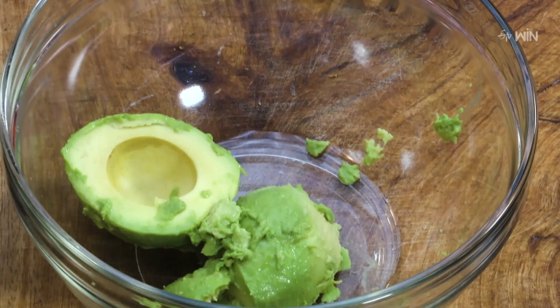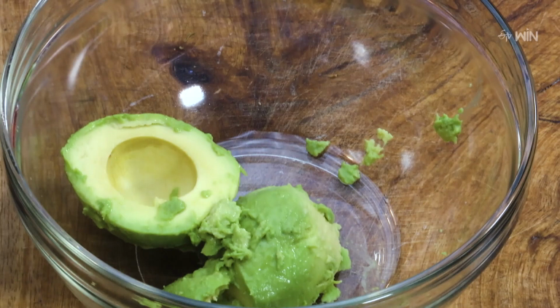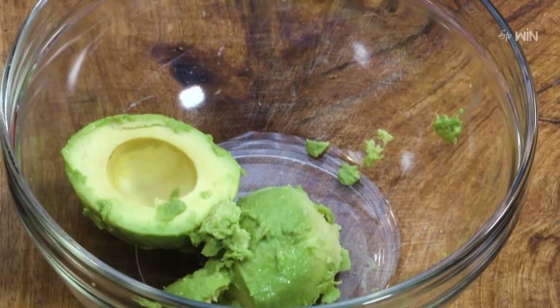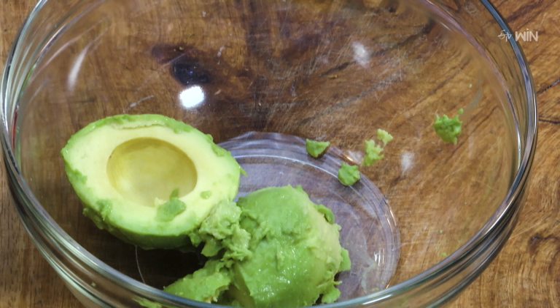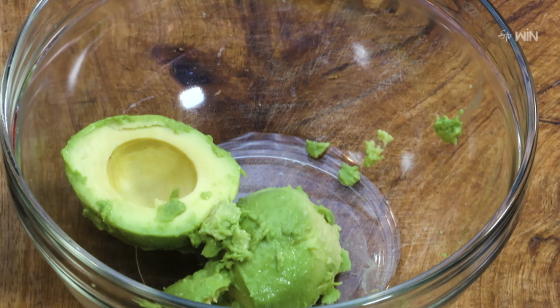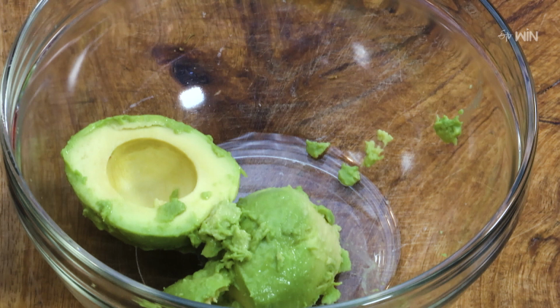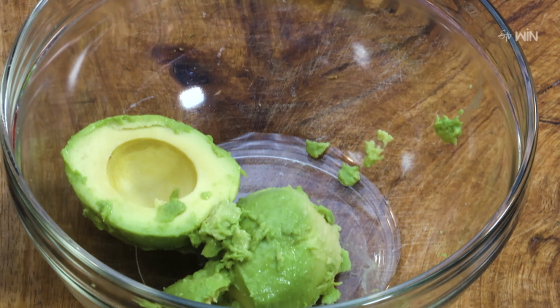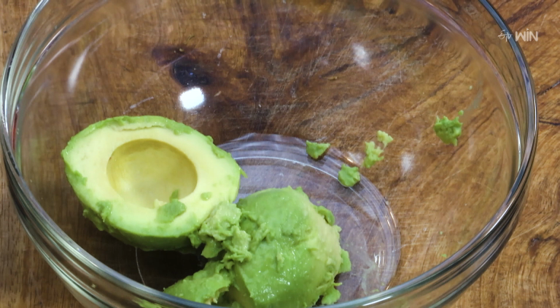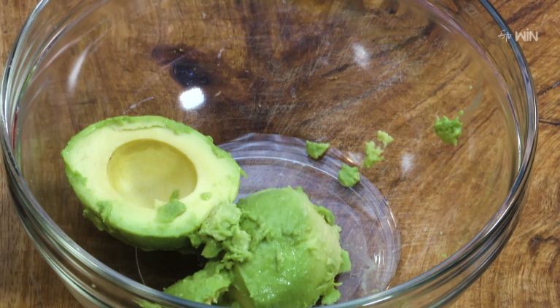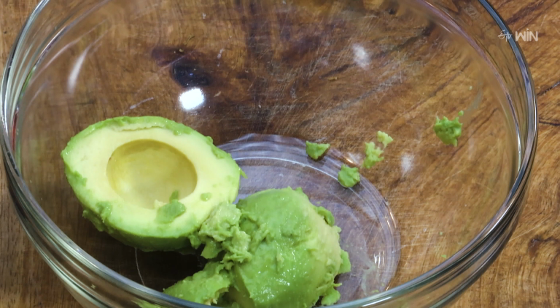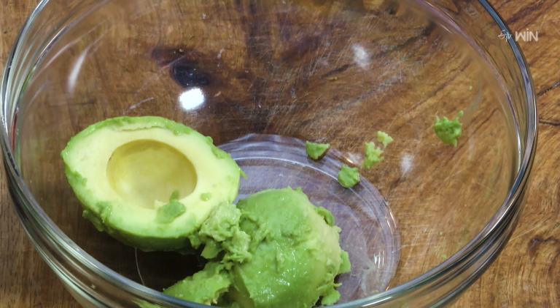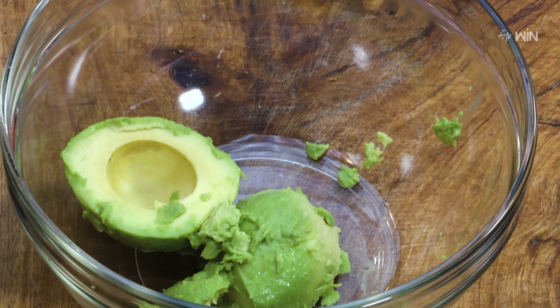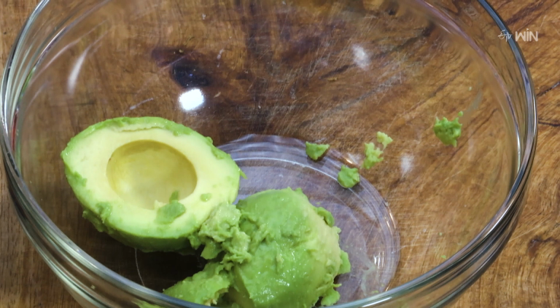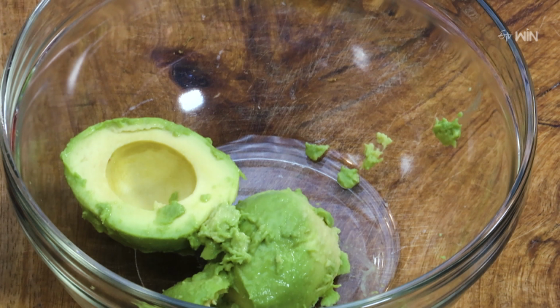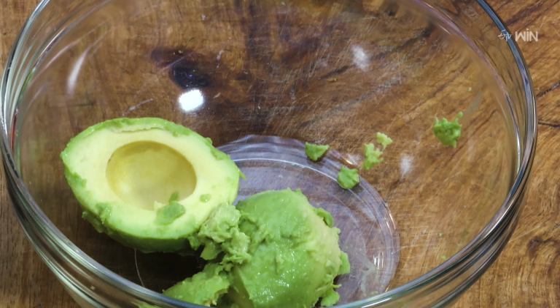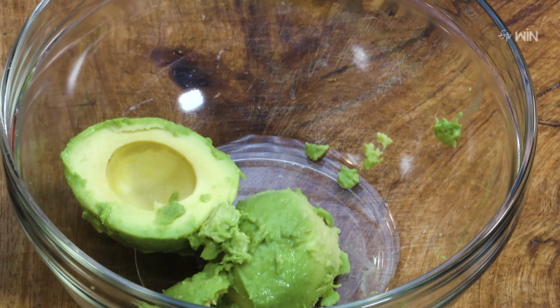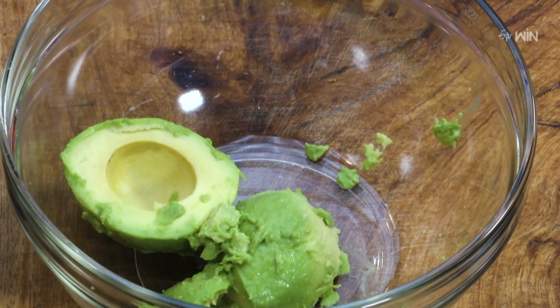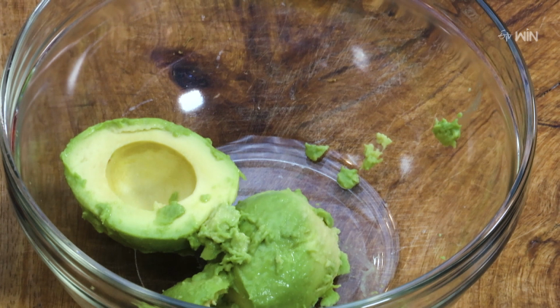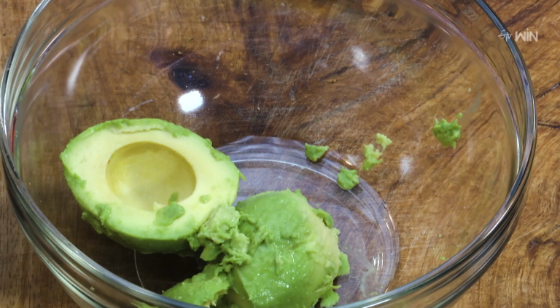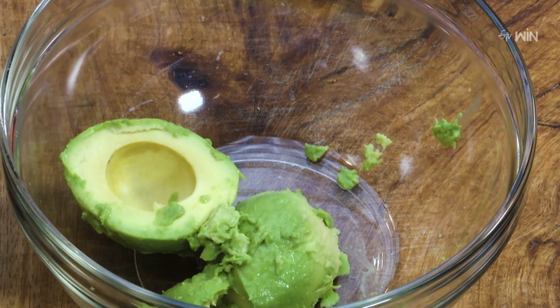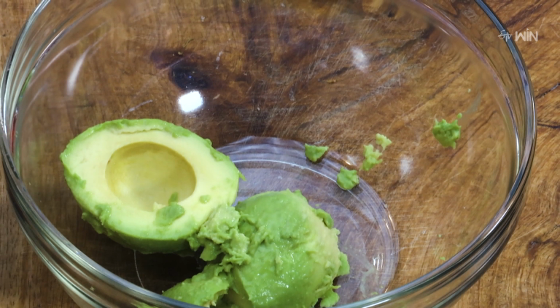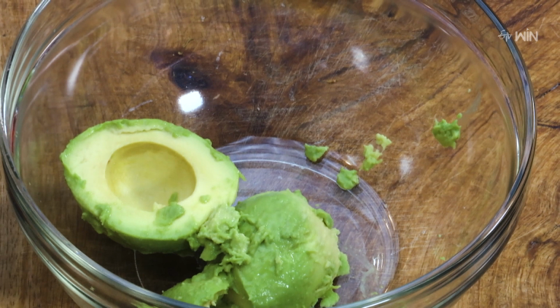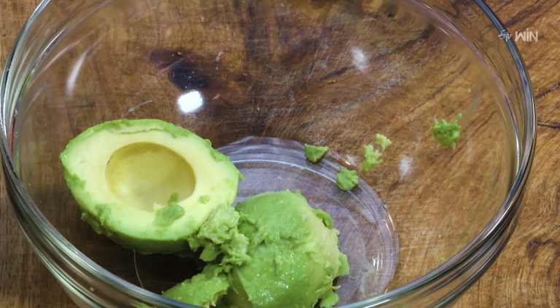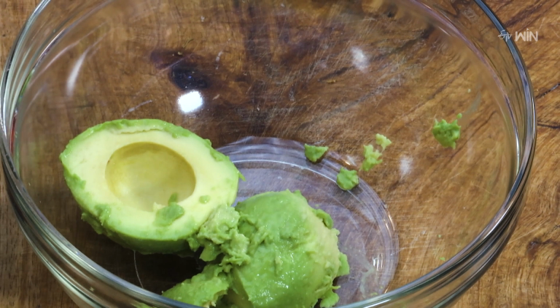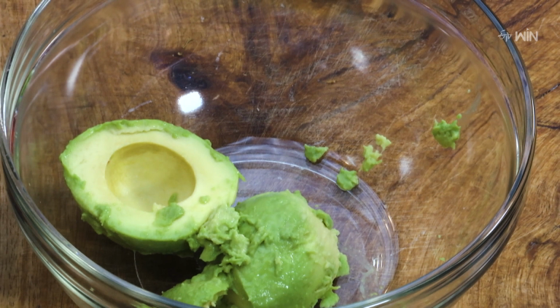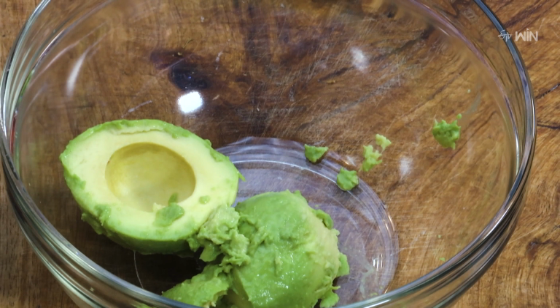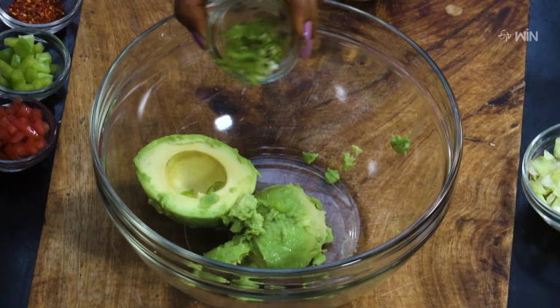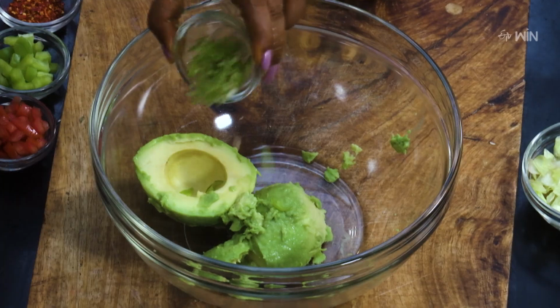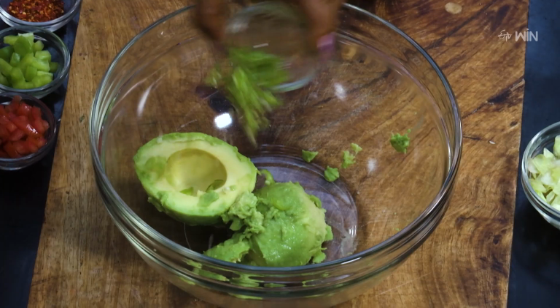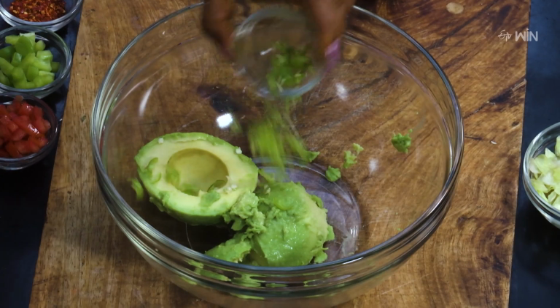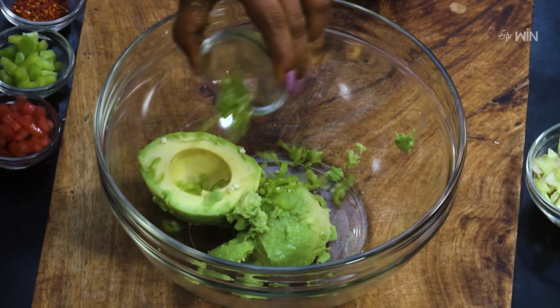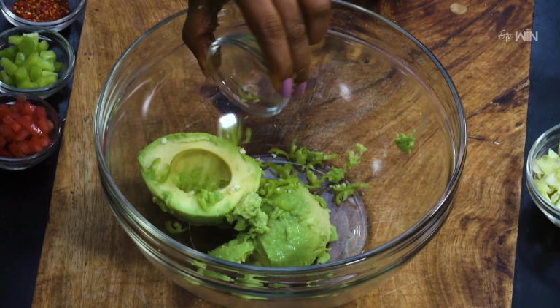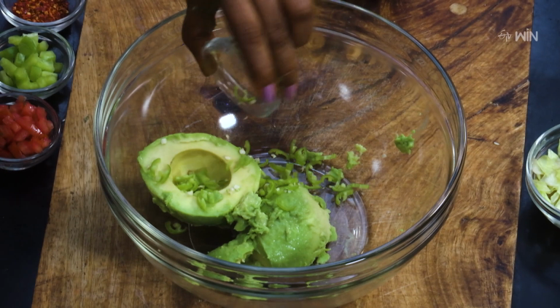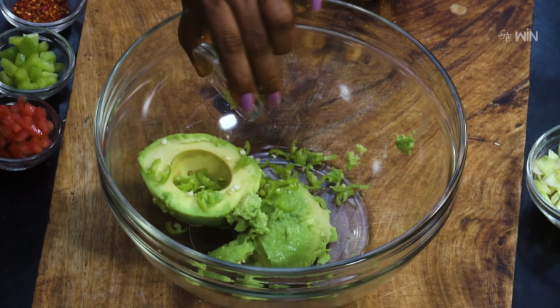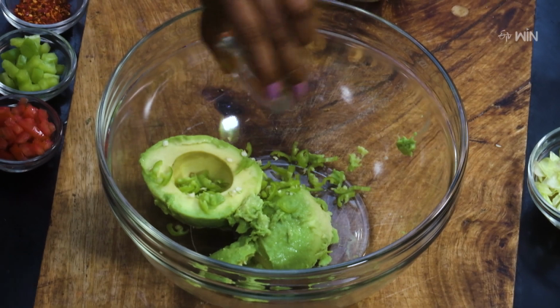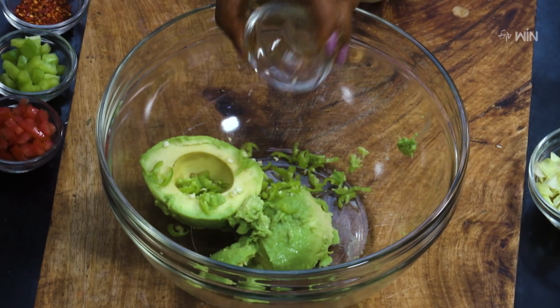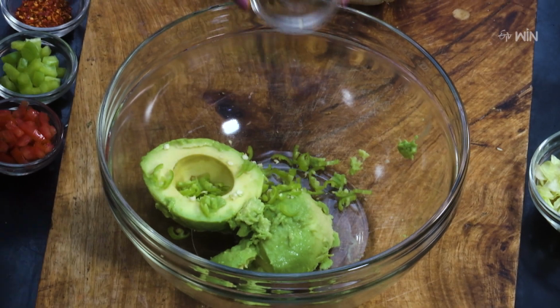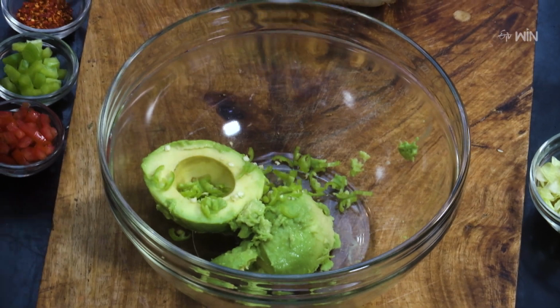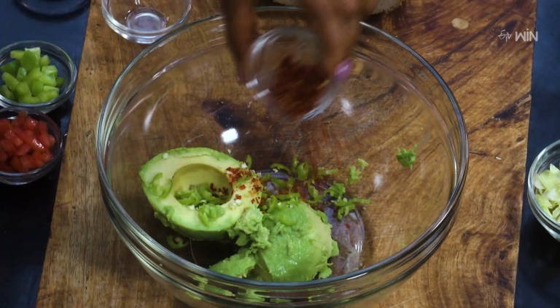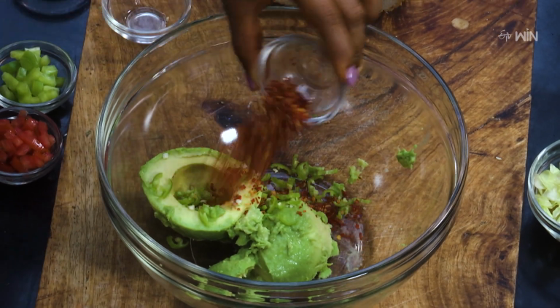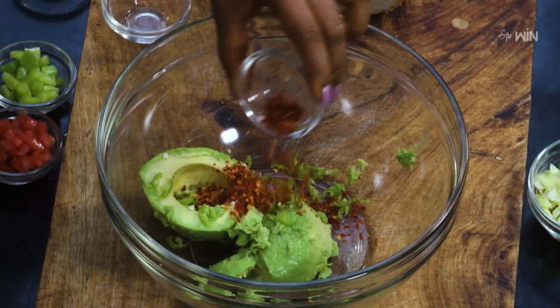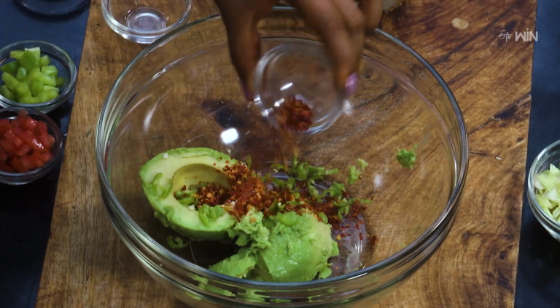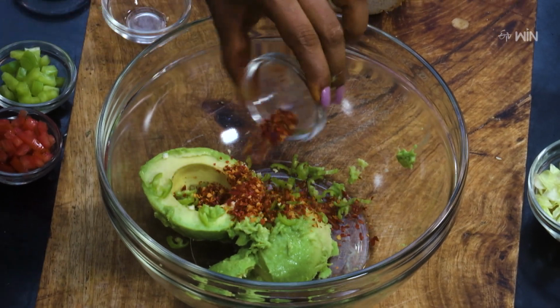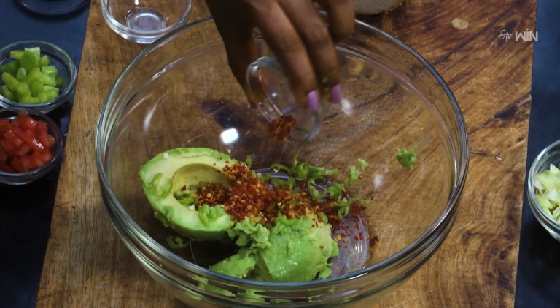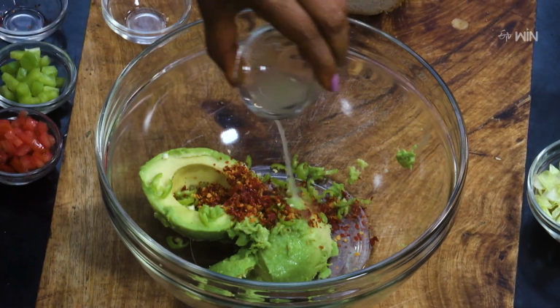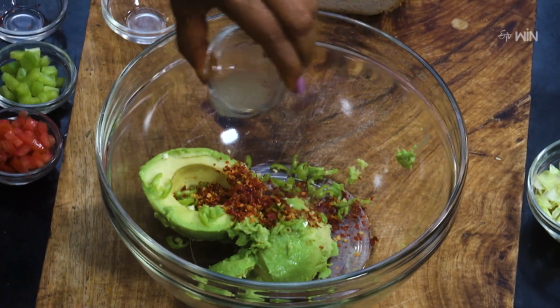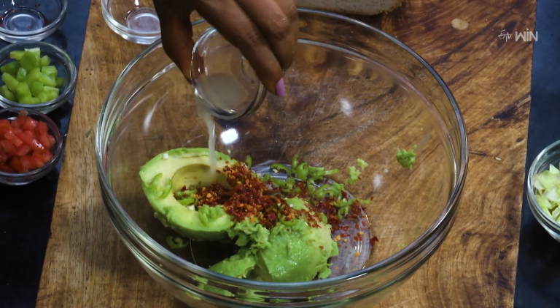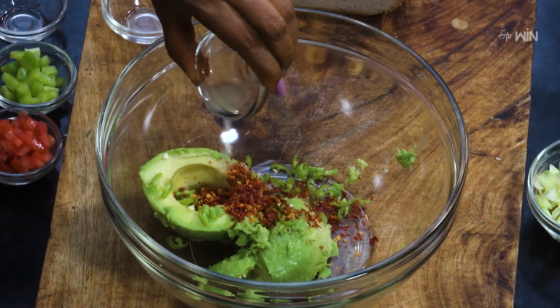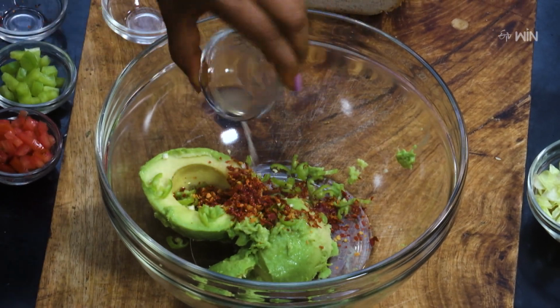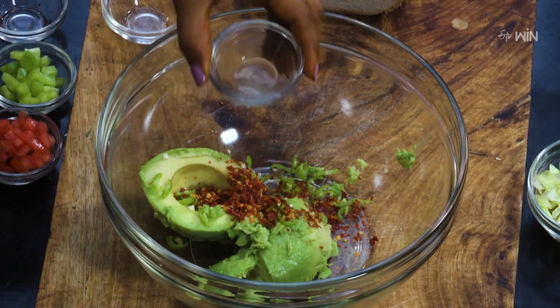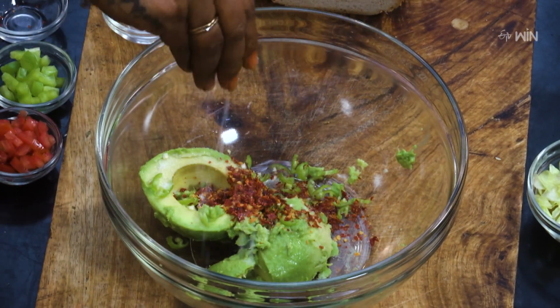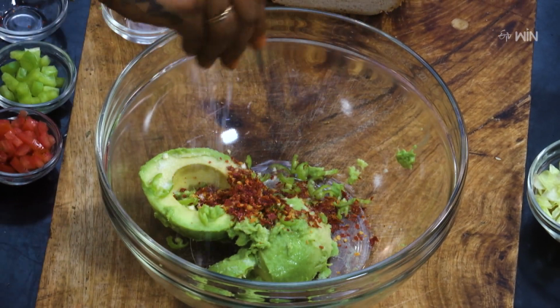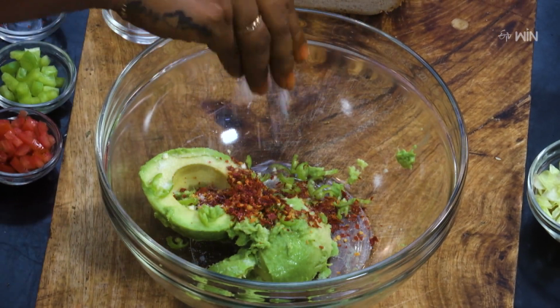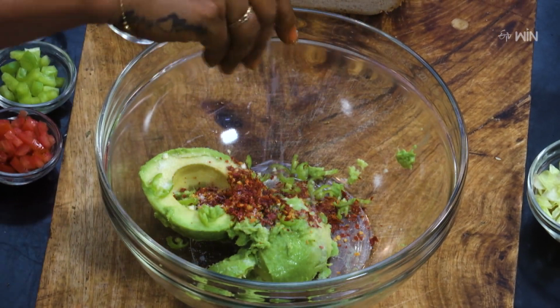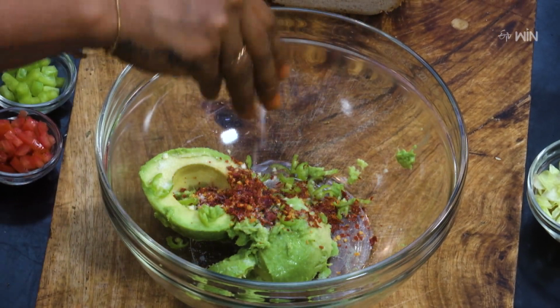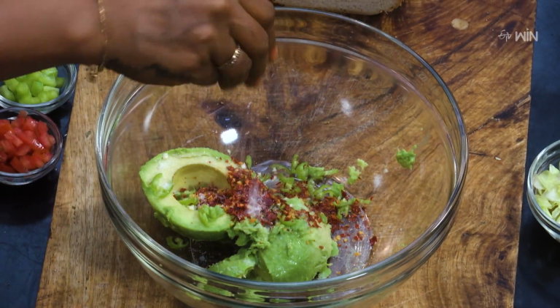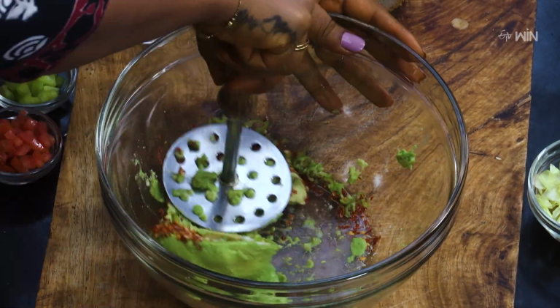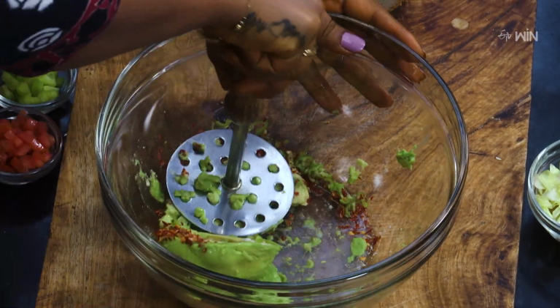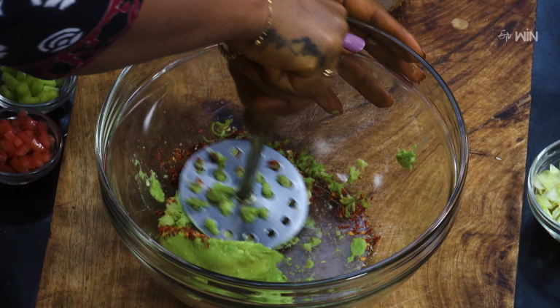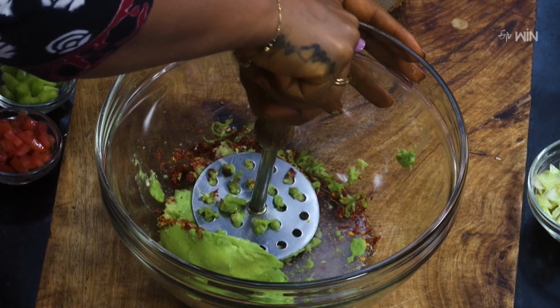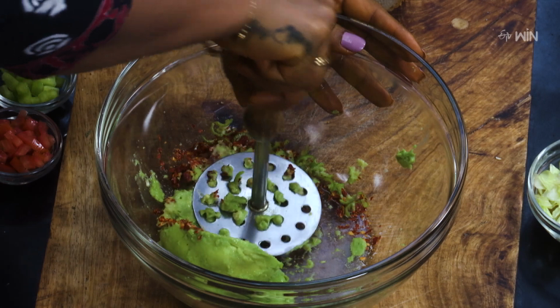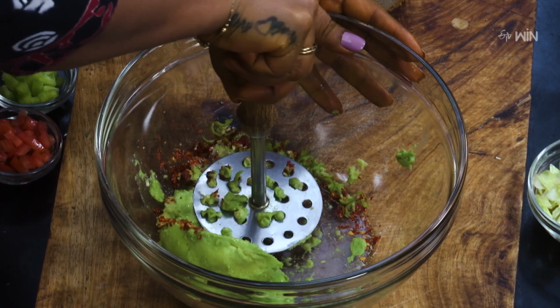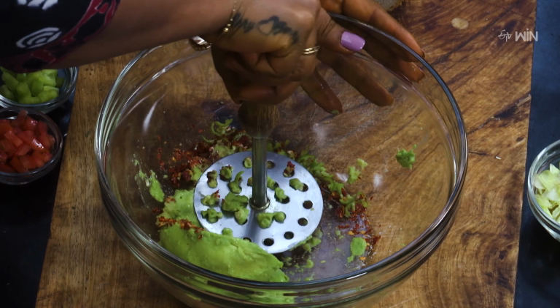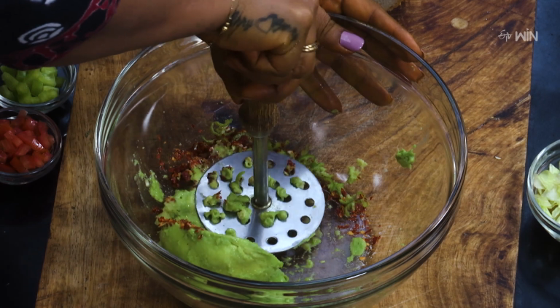In a bowl, mix the avocado. Add Pachimirchi (green chili), Chili Flakes, and Nimmerasam (lemon juice), then mash everything together in the bowl.